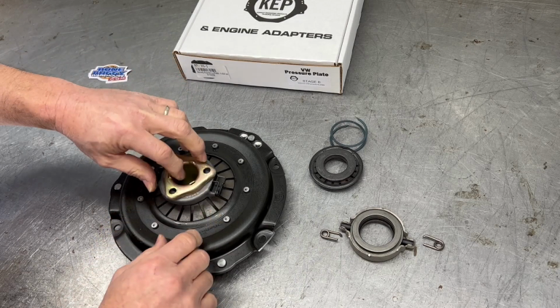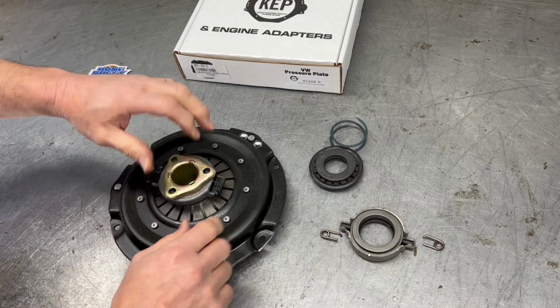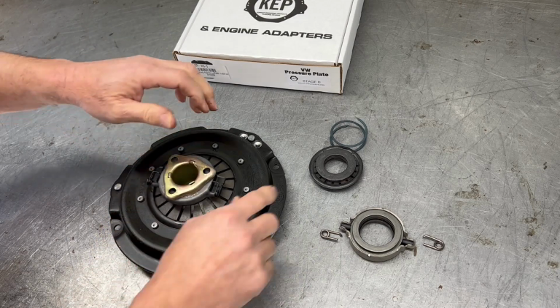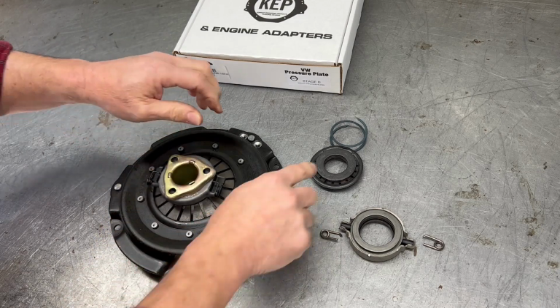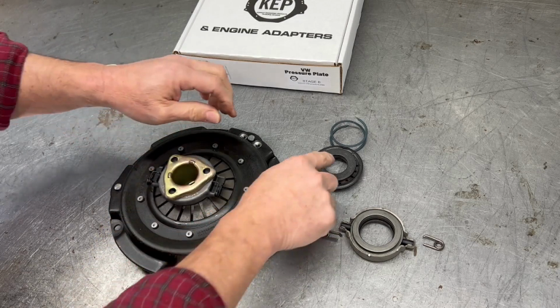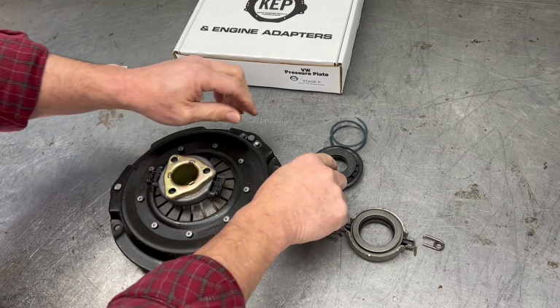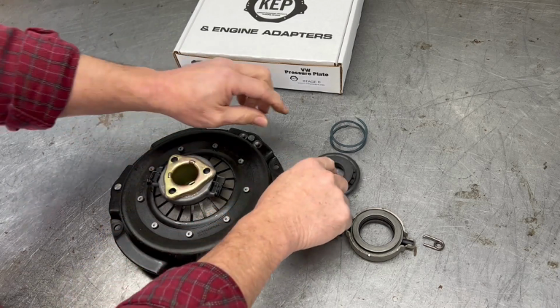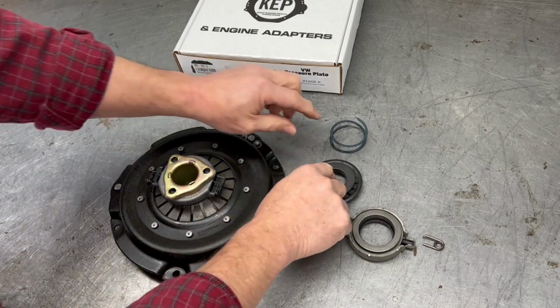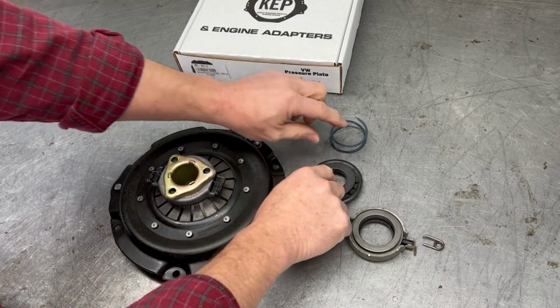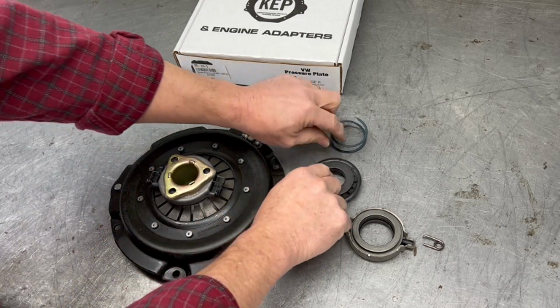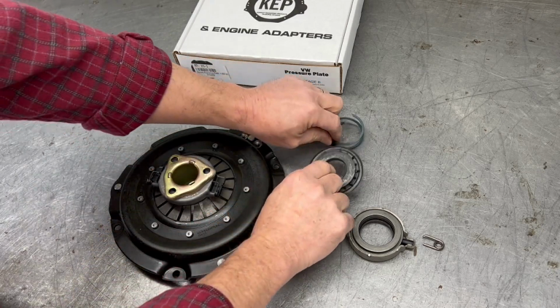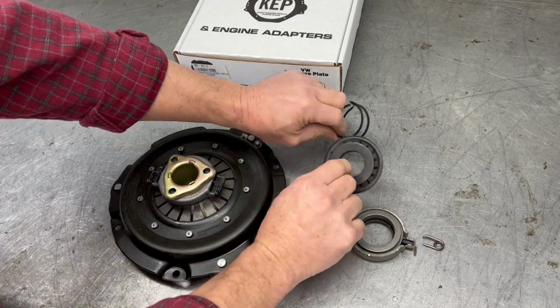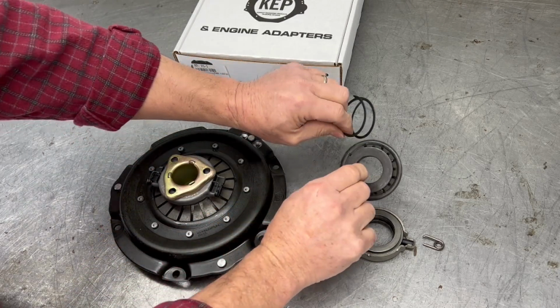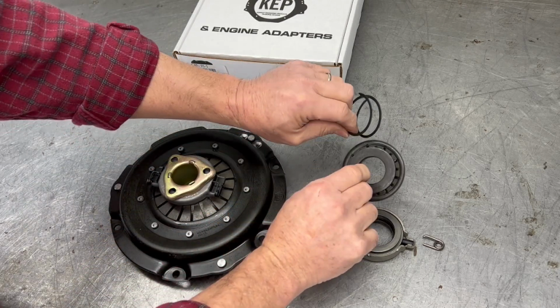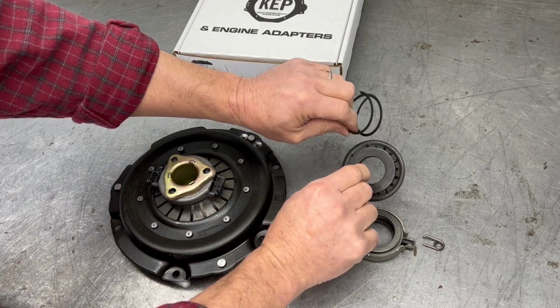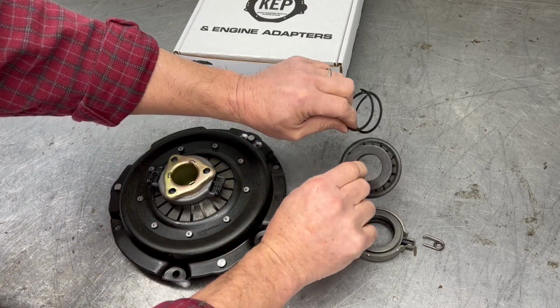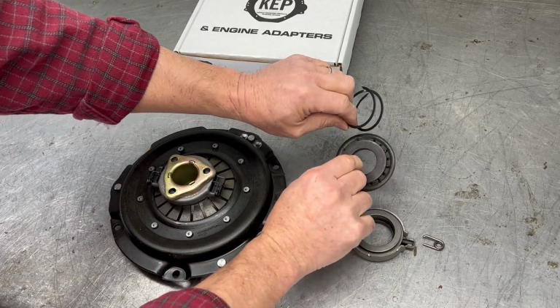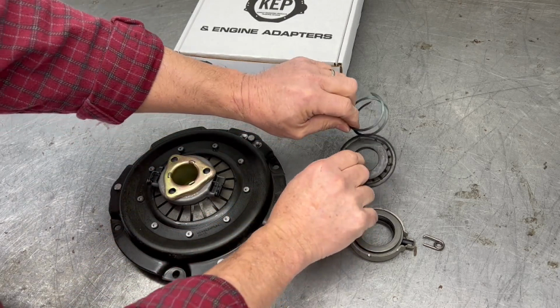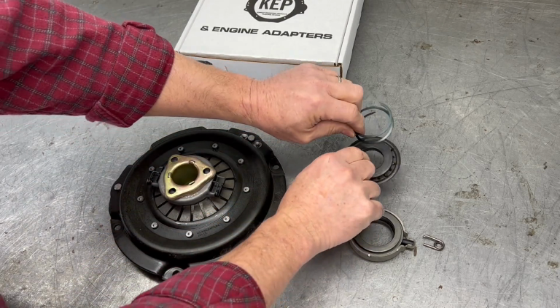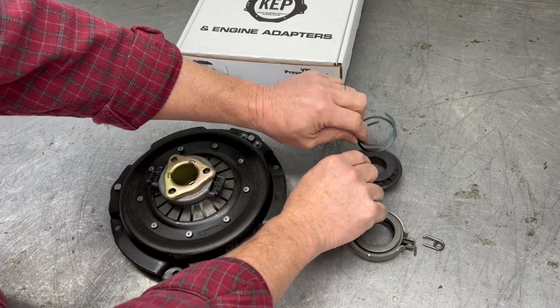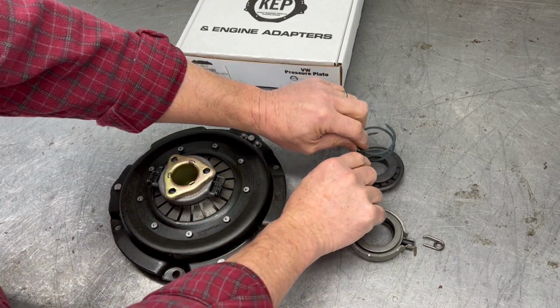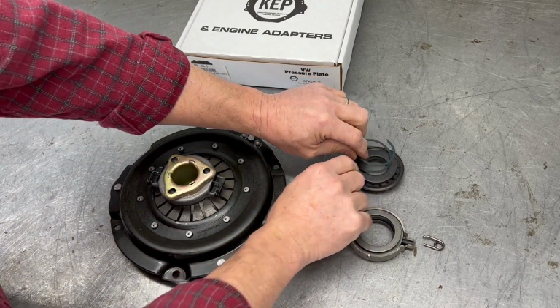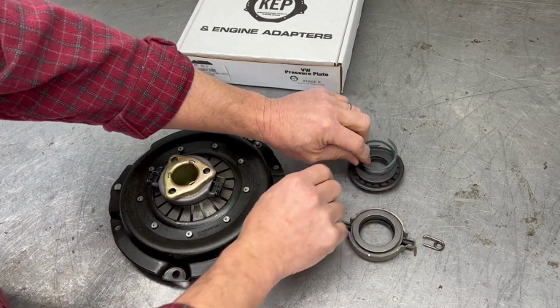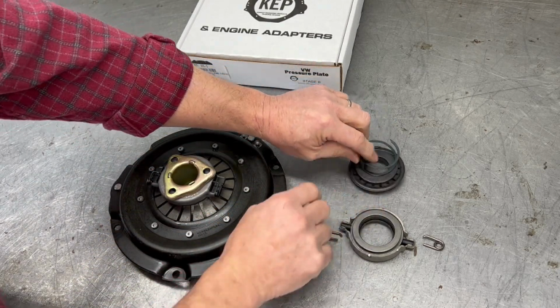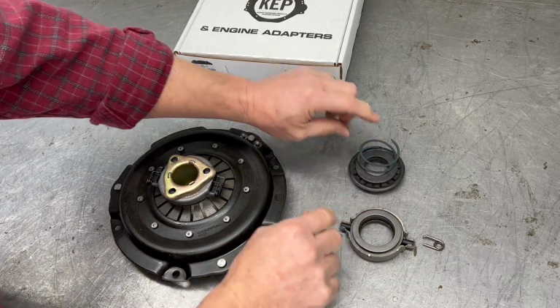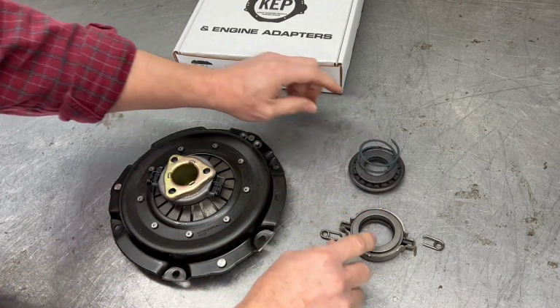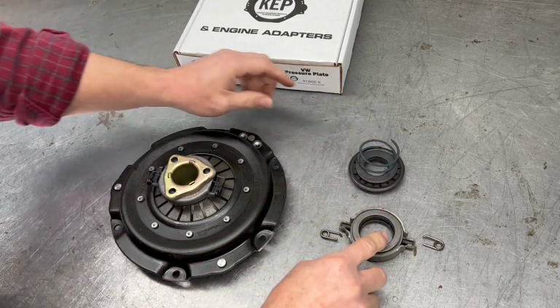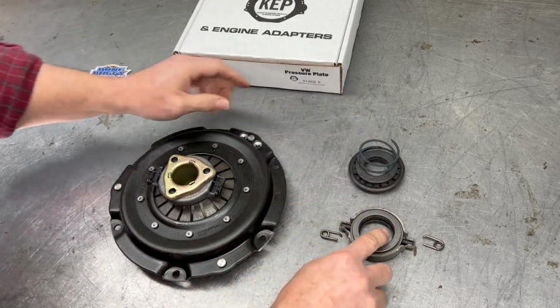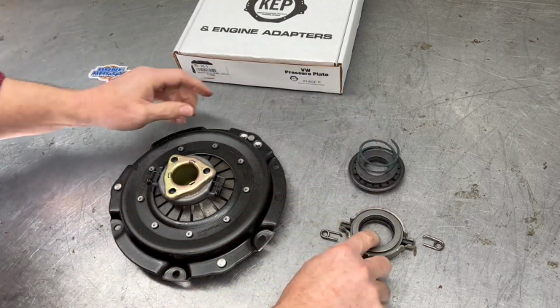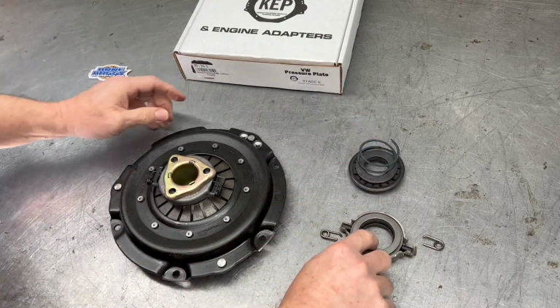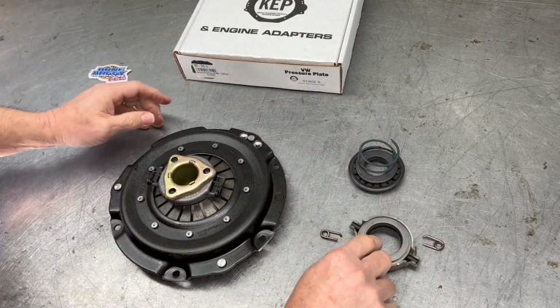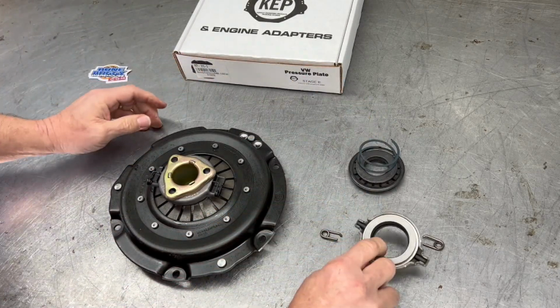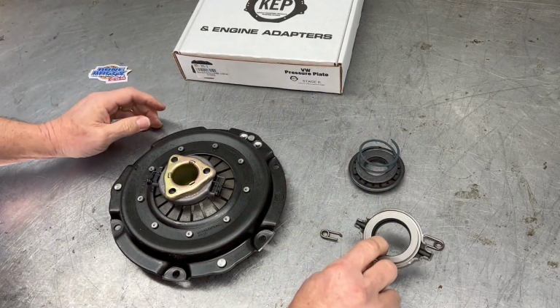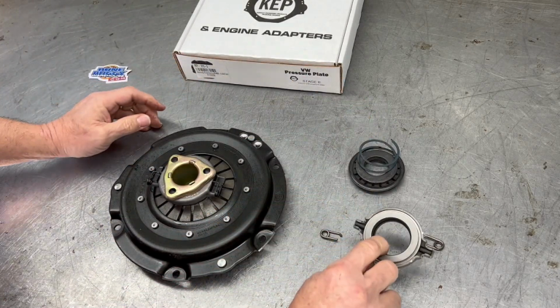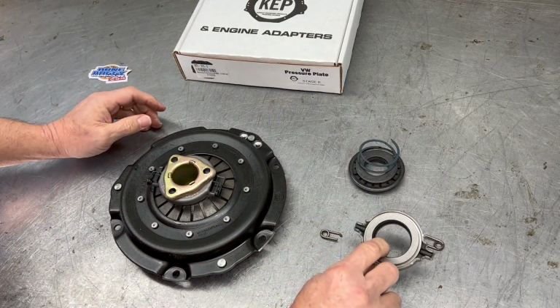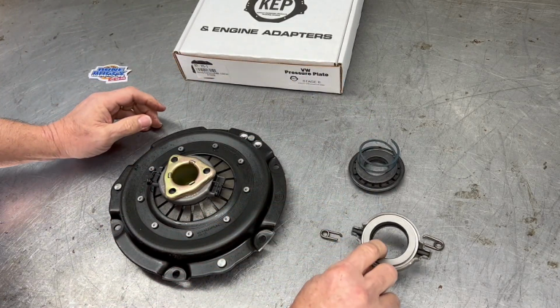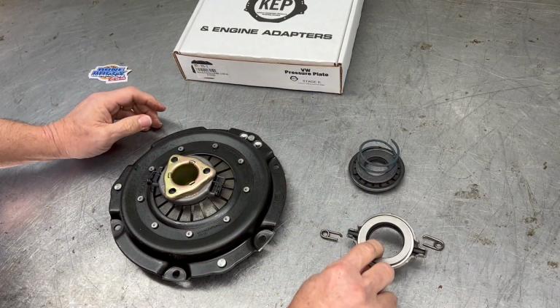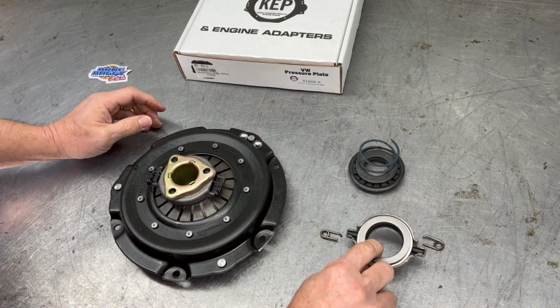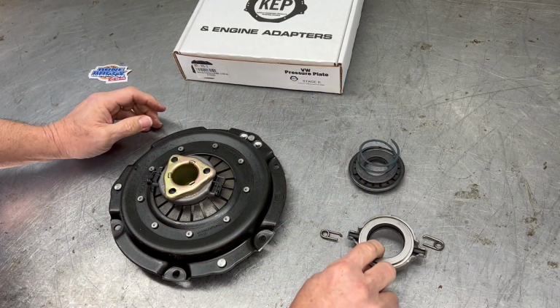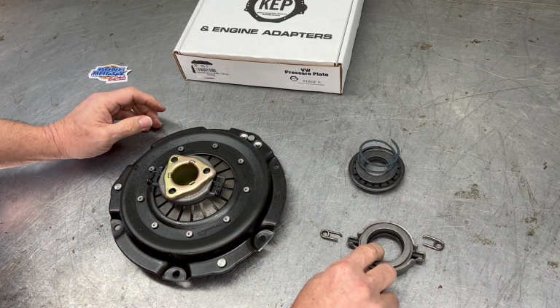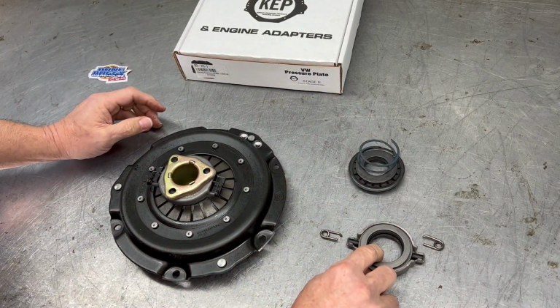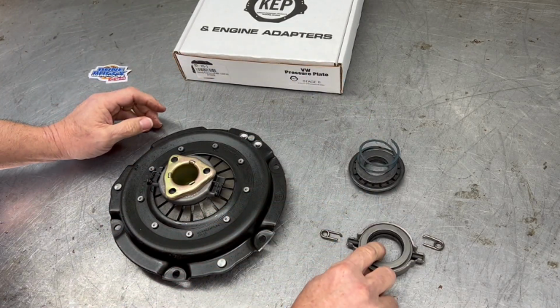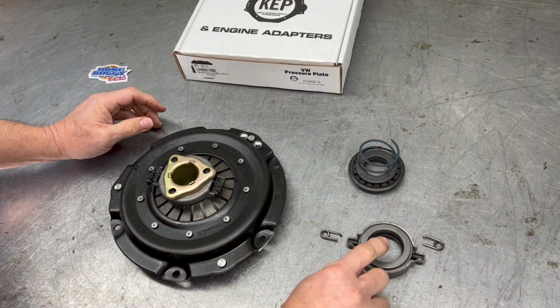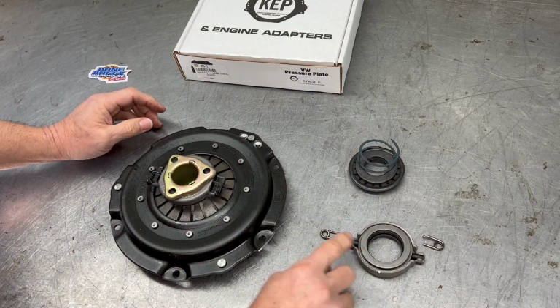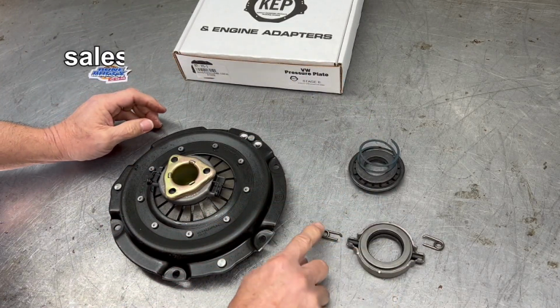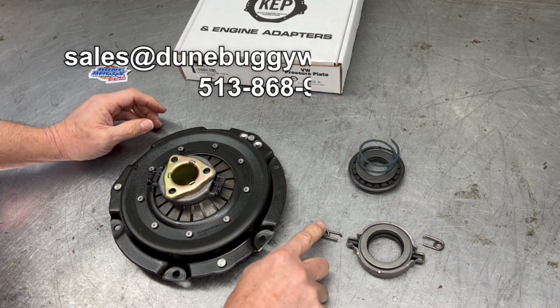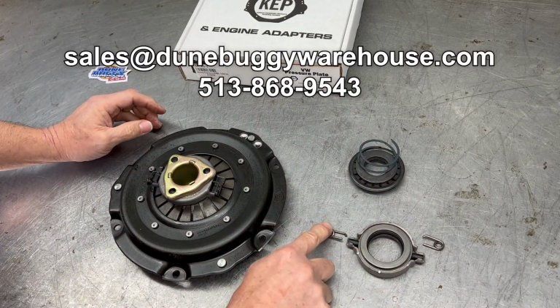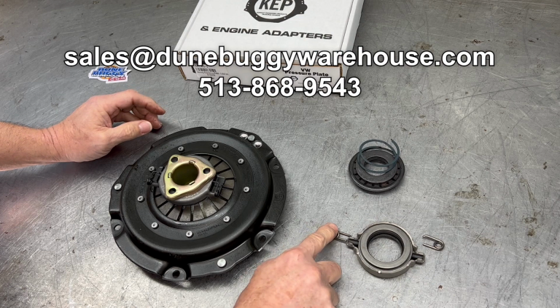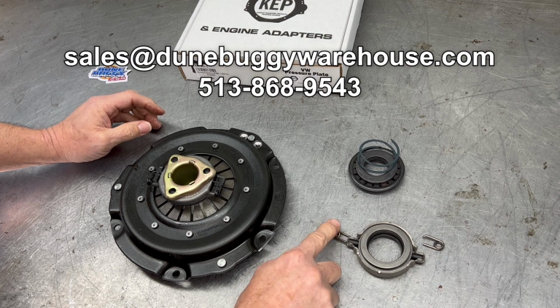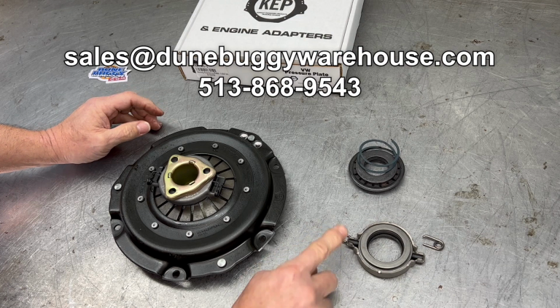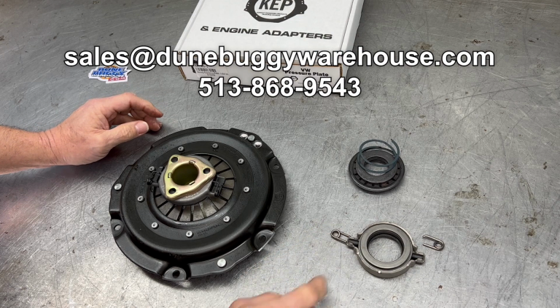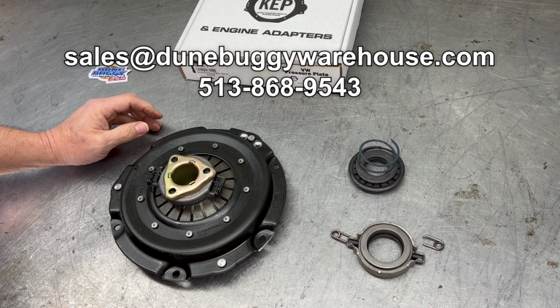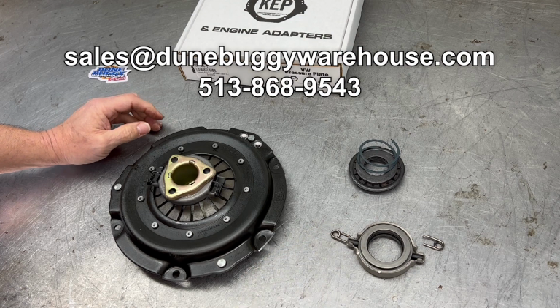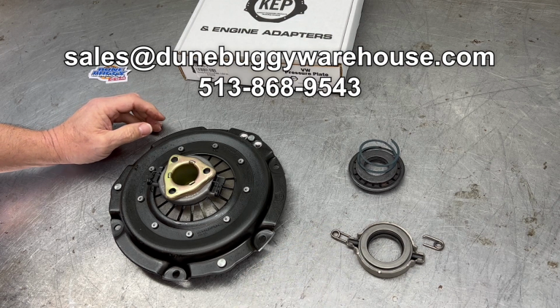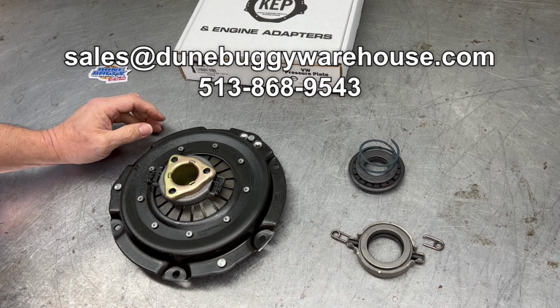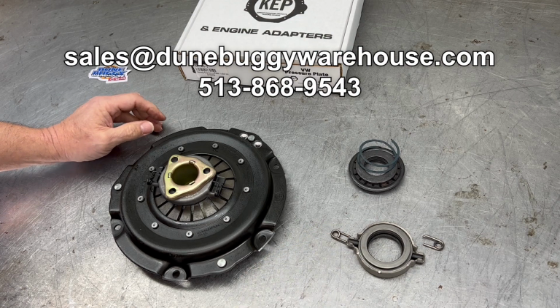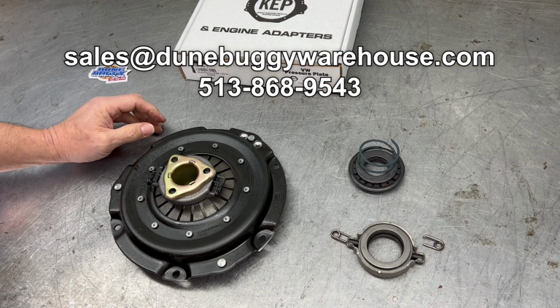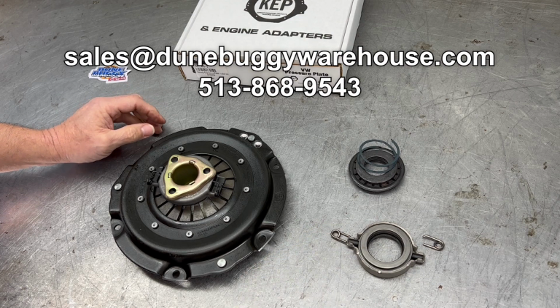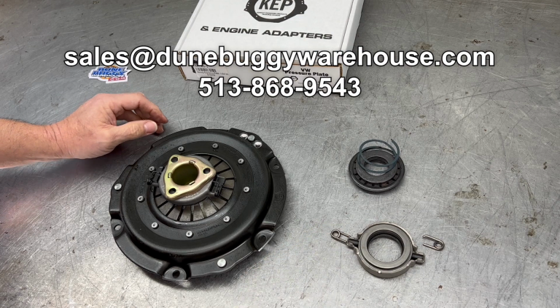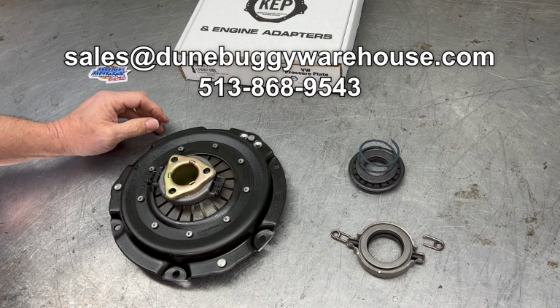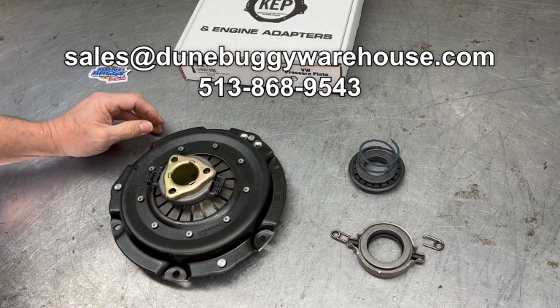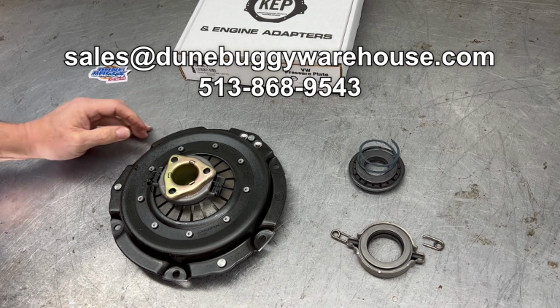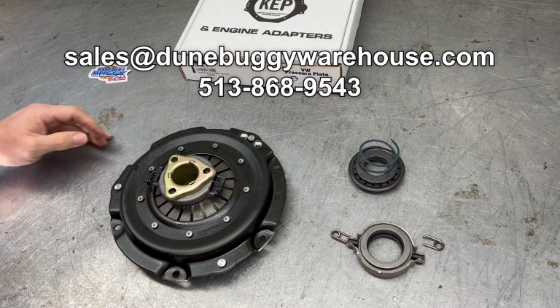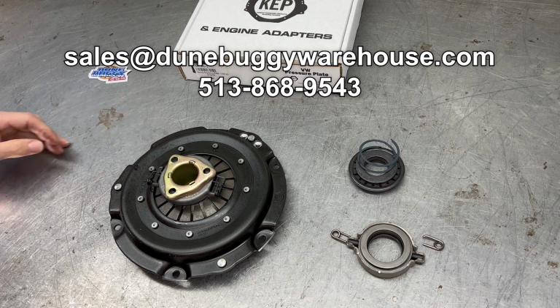Always throw this center ring in your toolbox in case you change transmissions or bell housing and have to go back to the early style. Thanks.